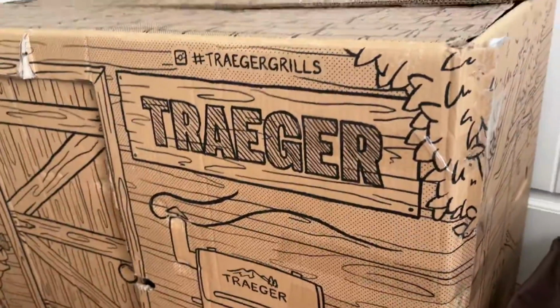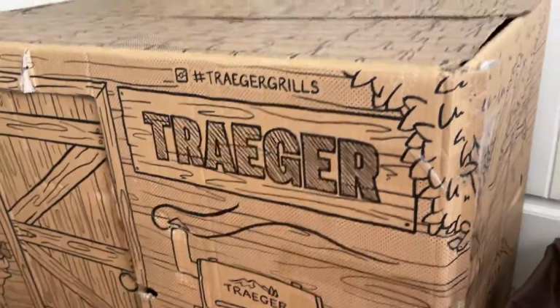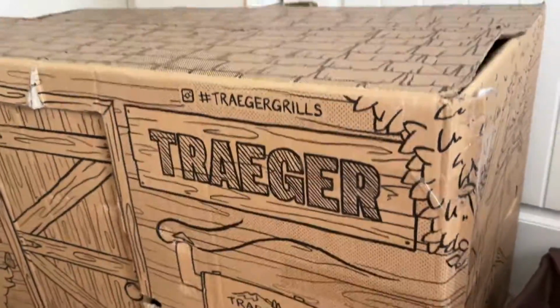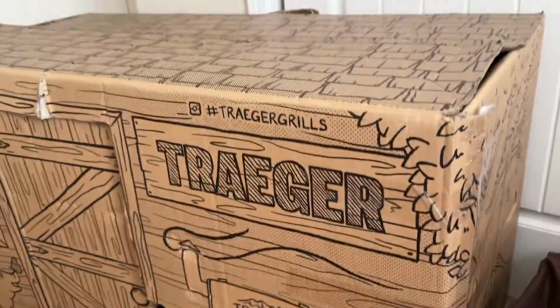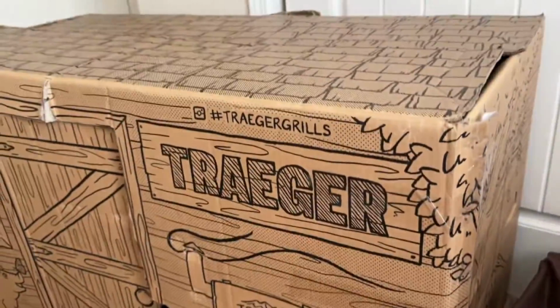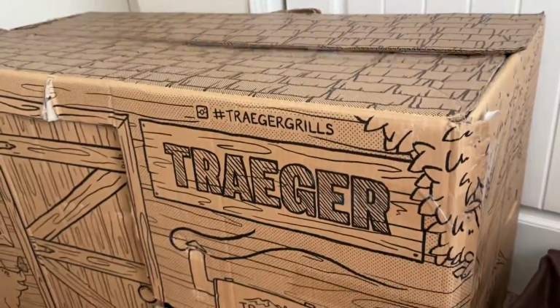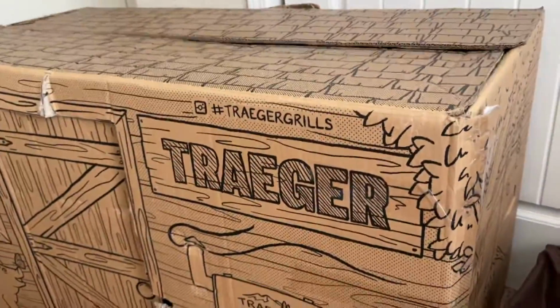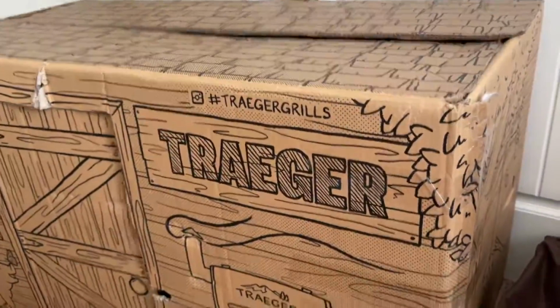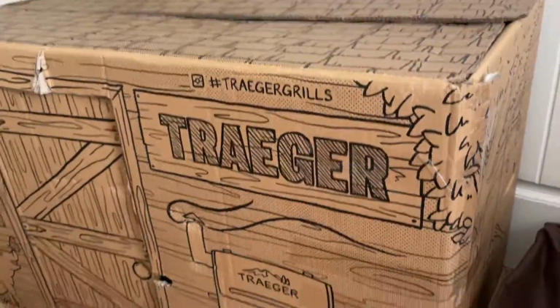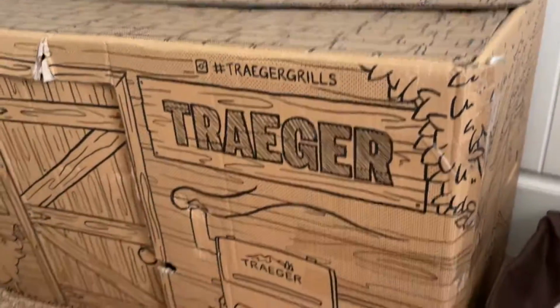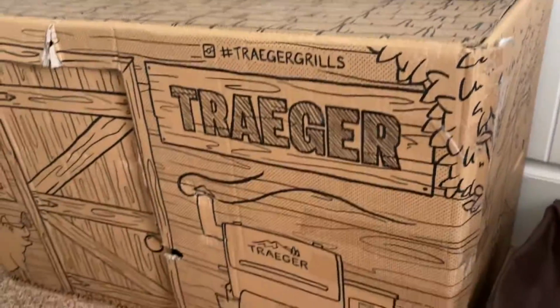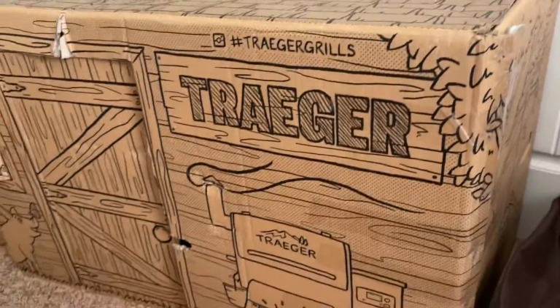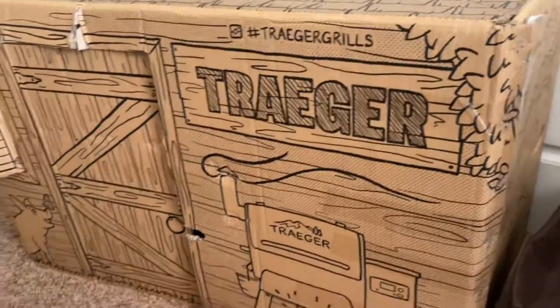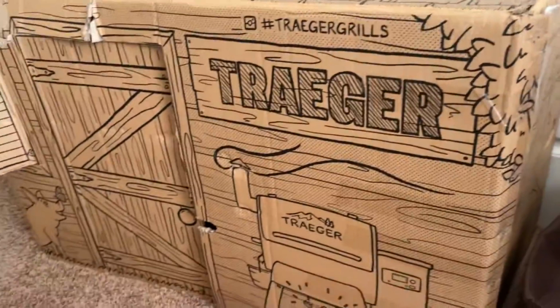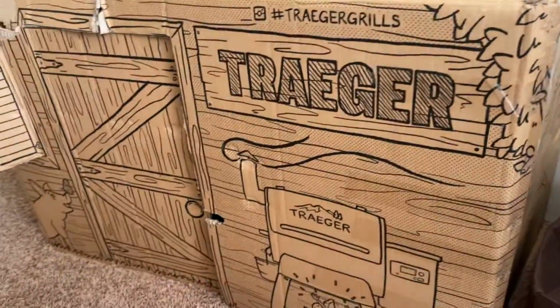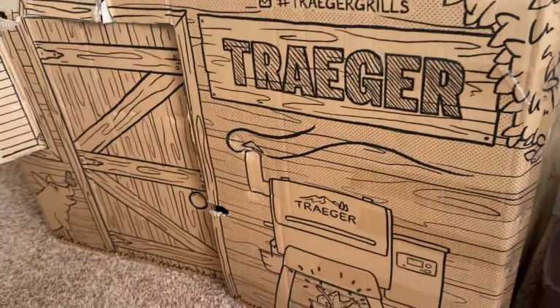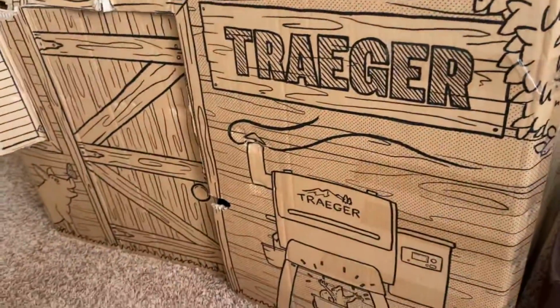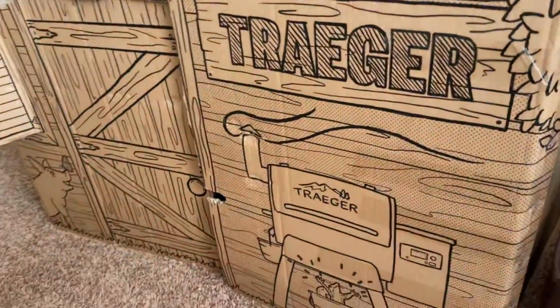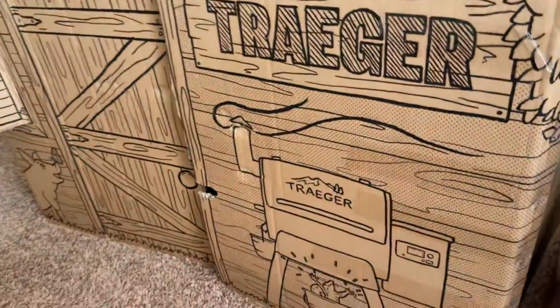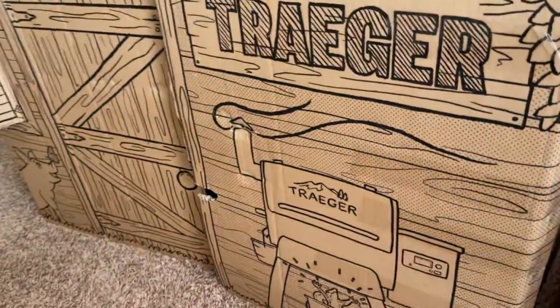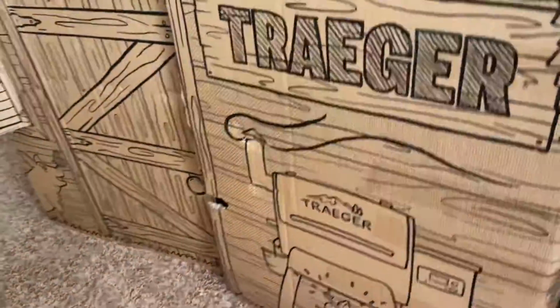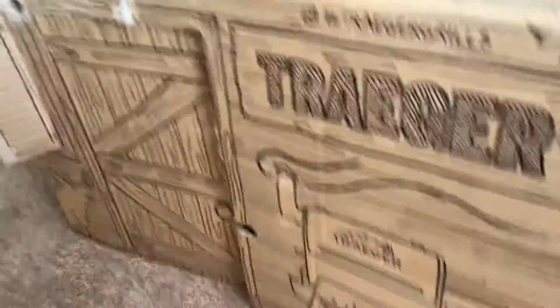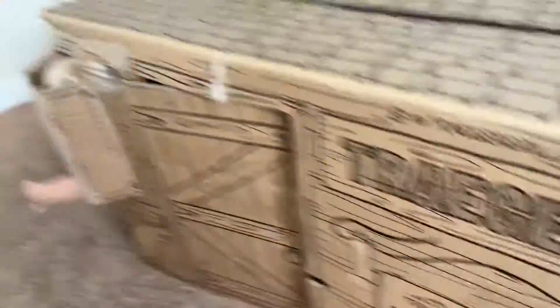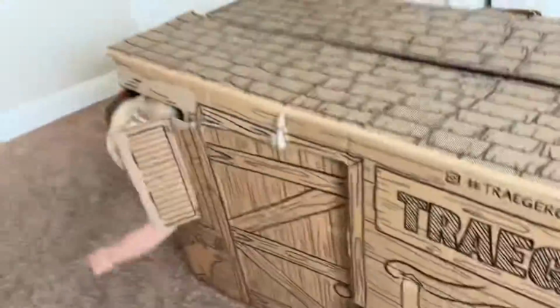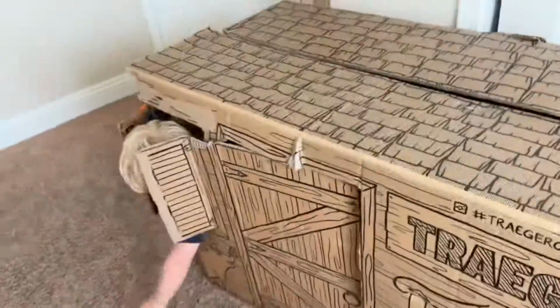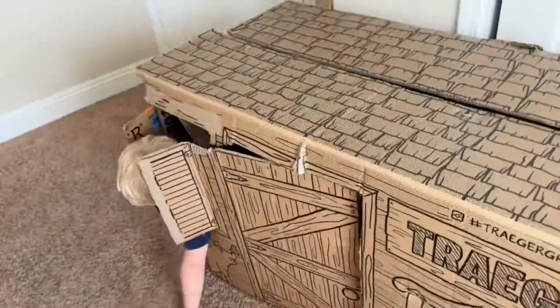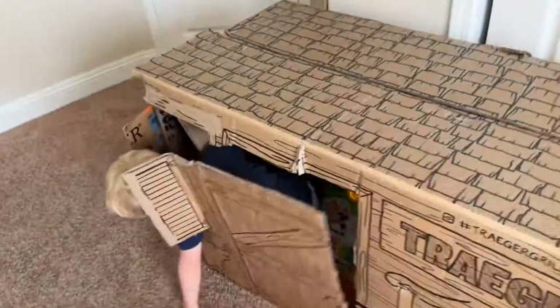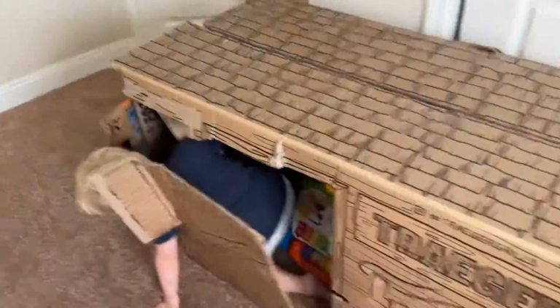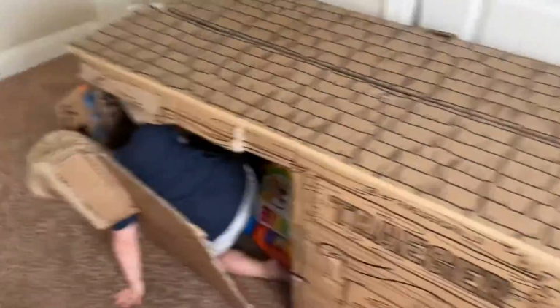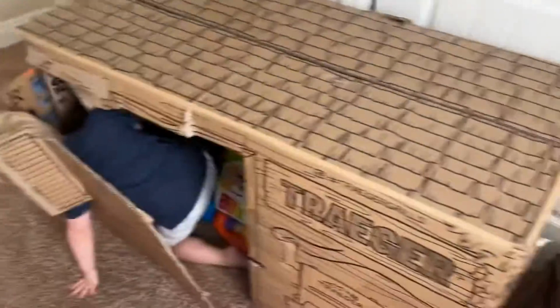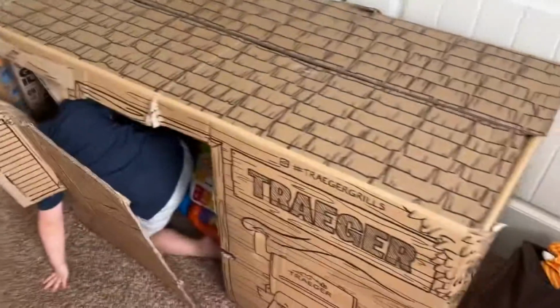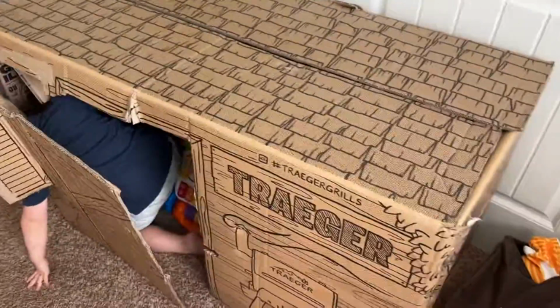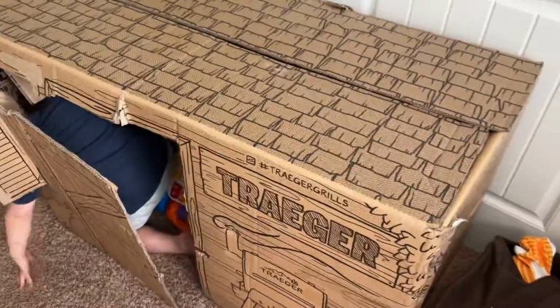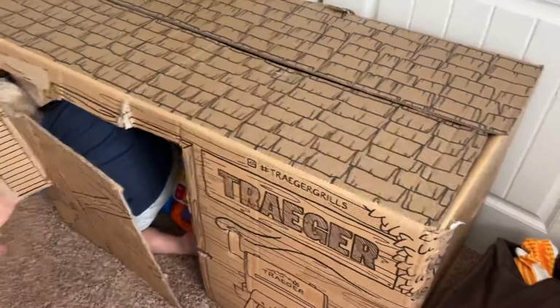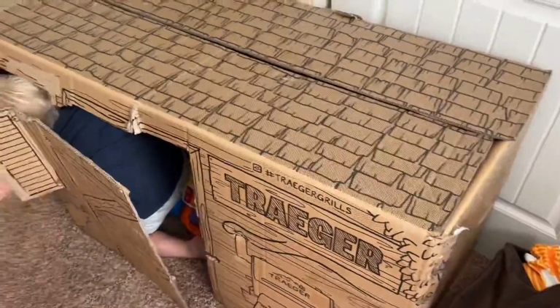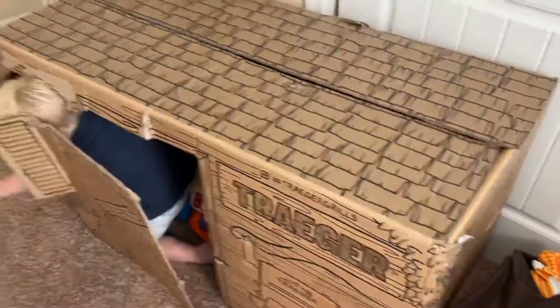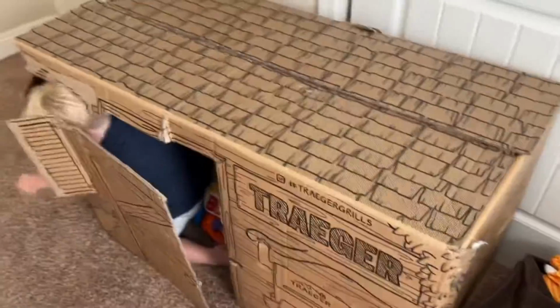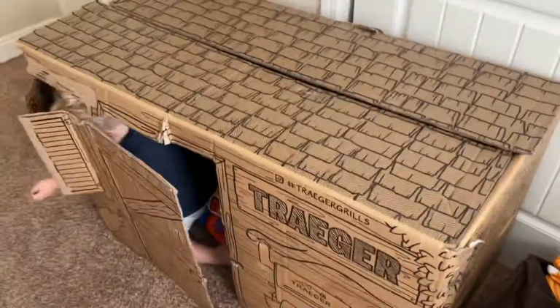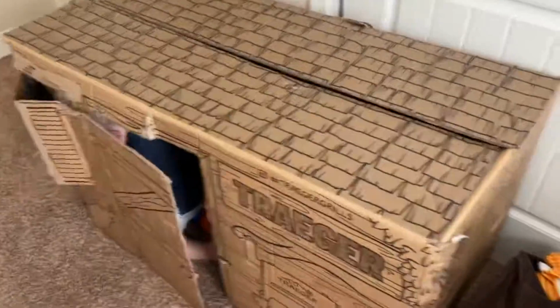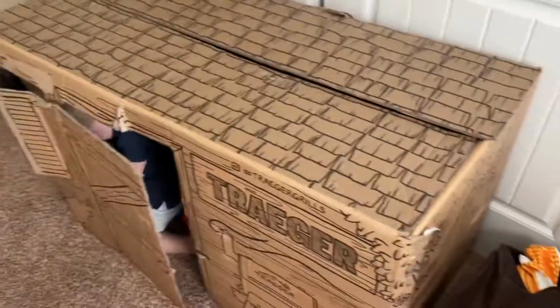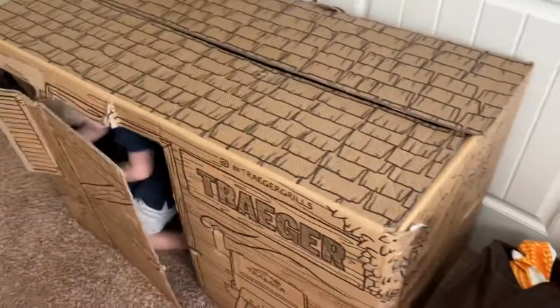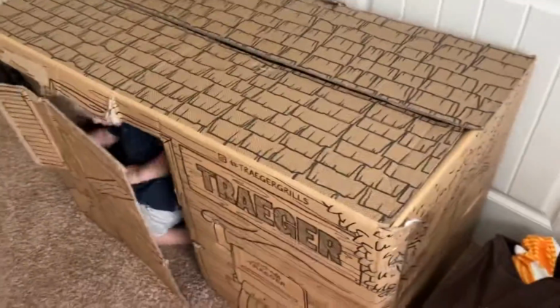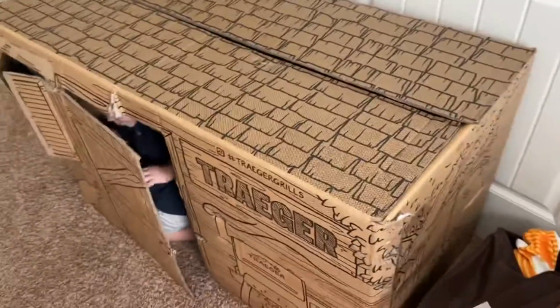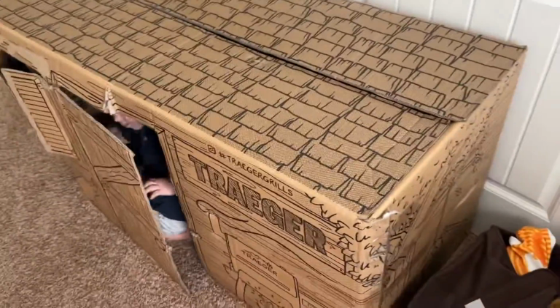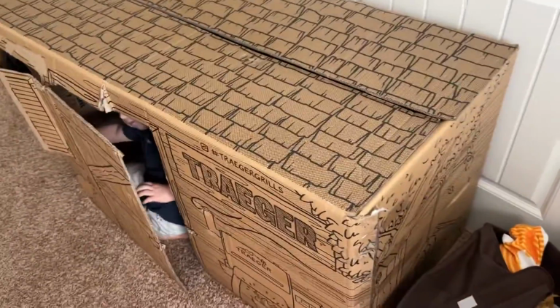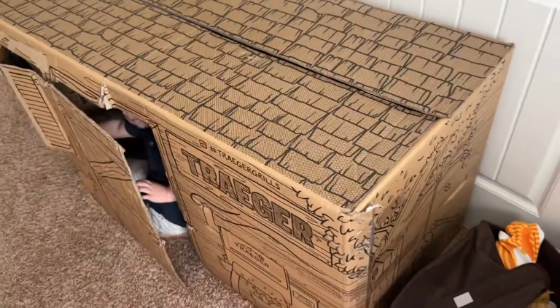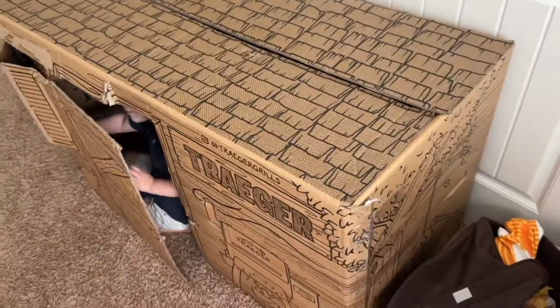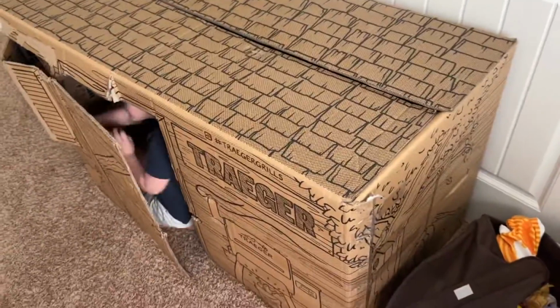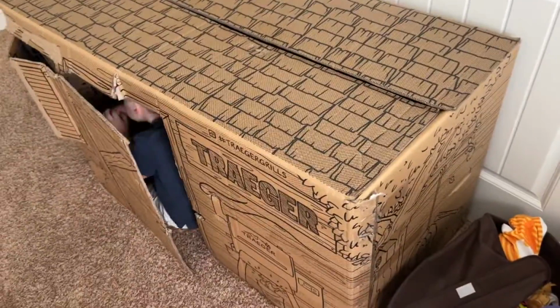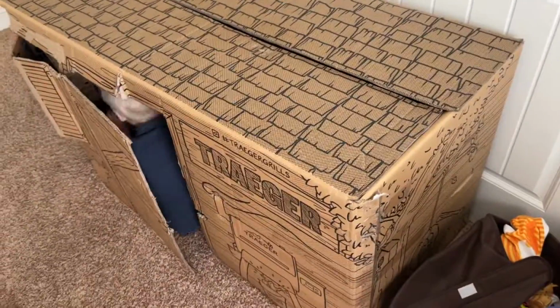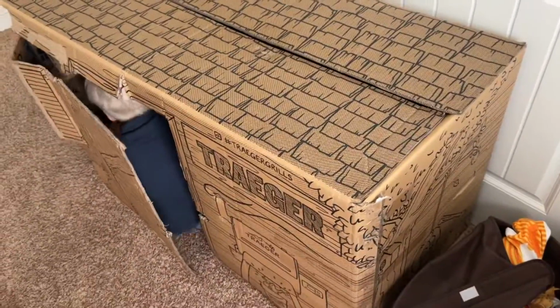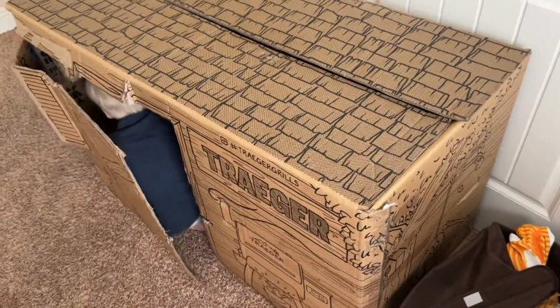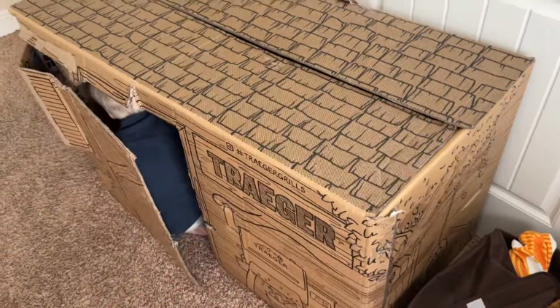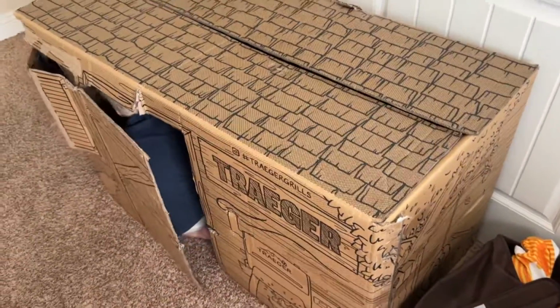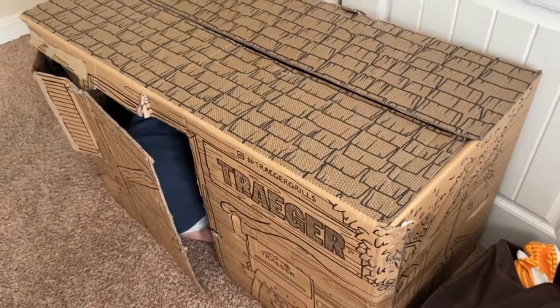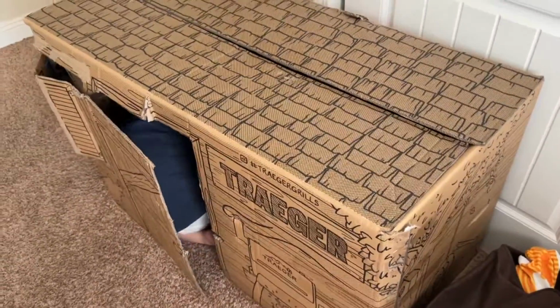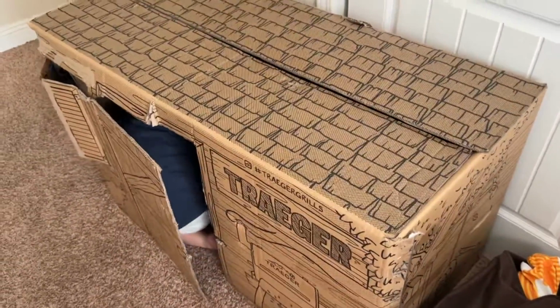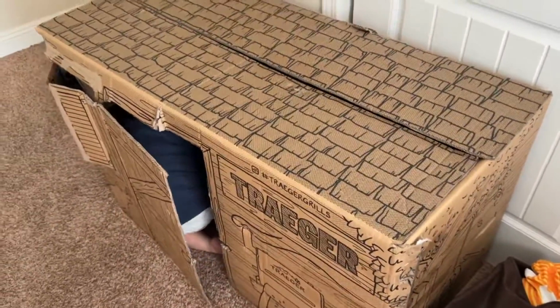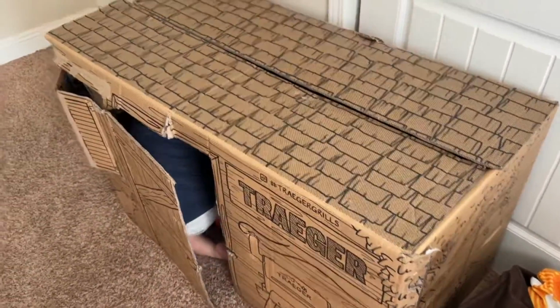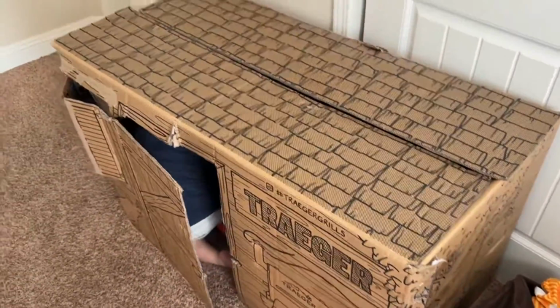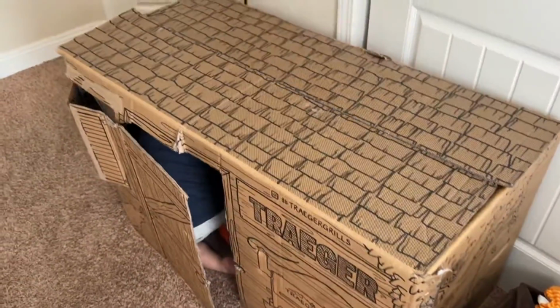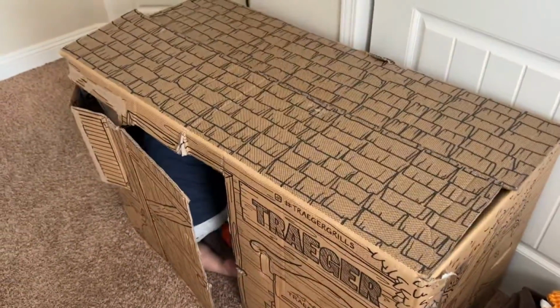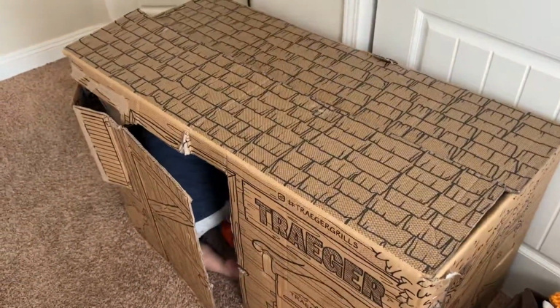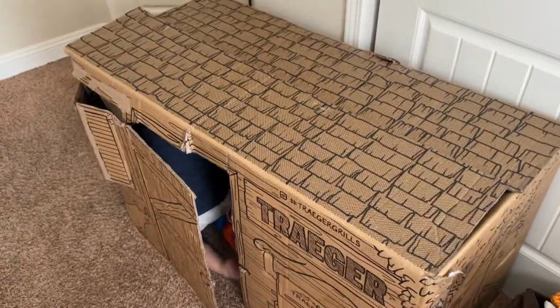So it's a fun toy that you can actually get for free if you have a Traeger. I just wanted you guys to know that.